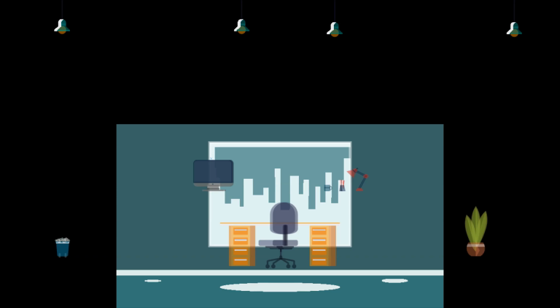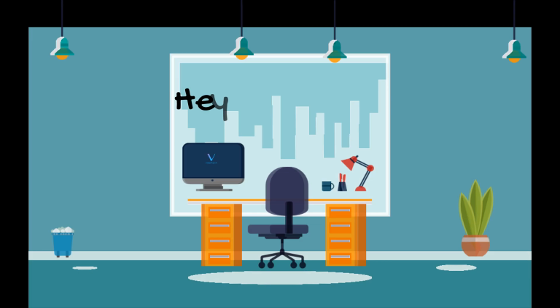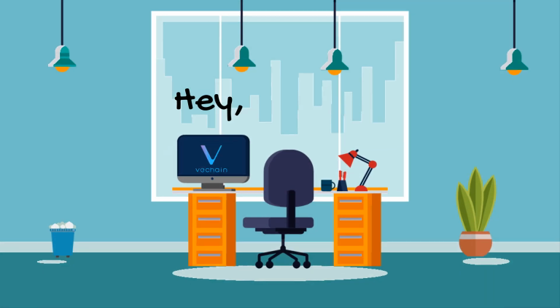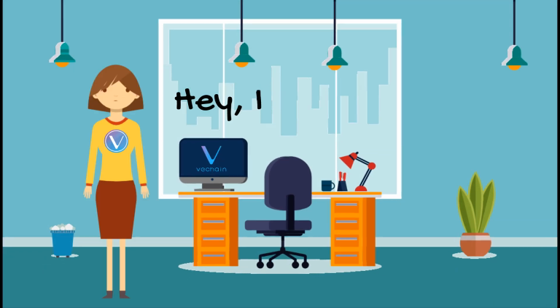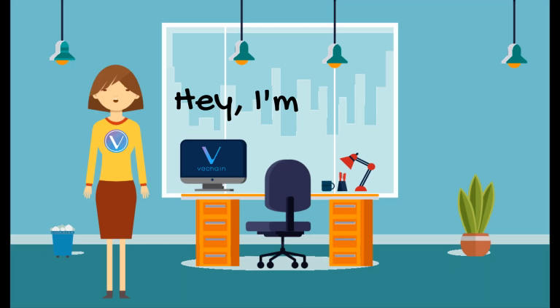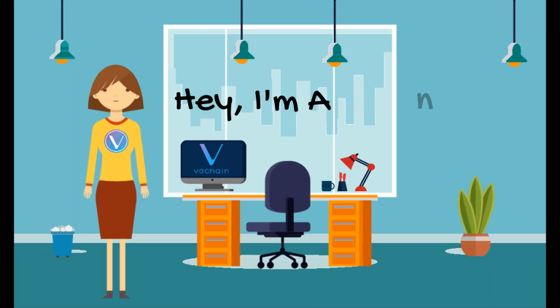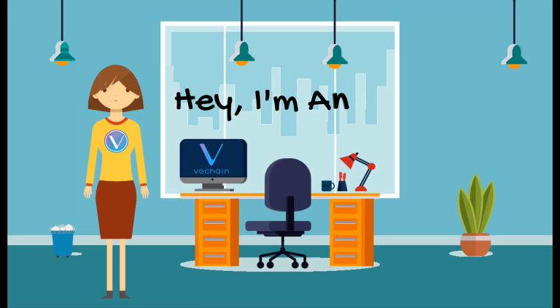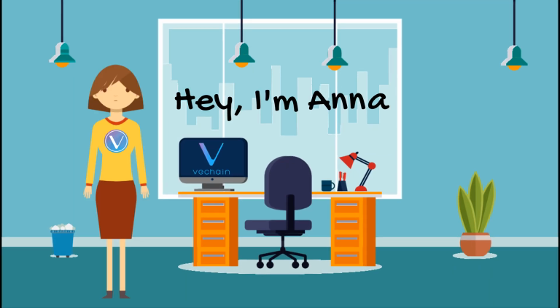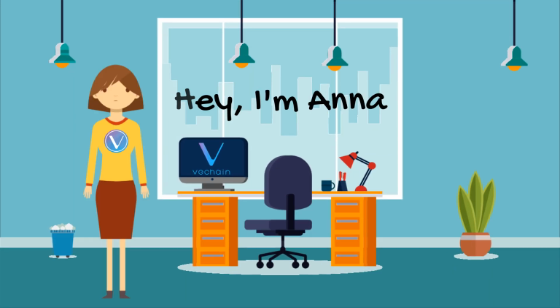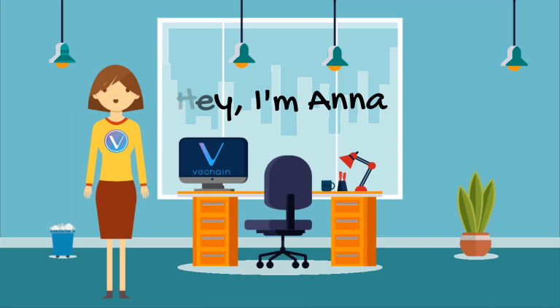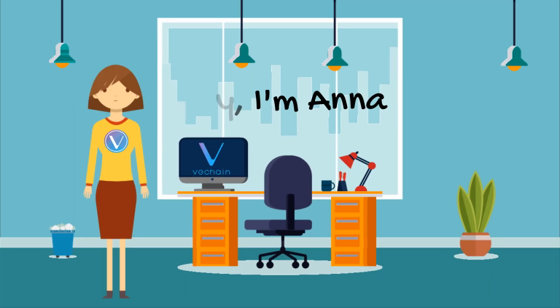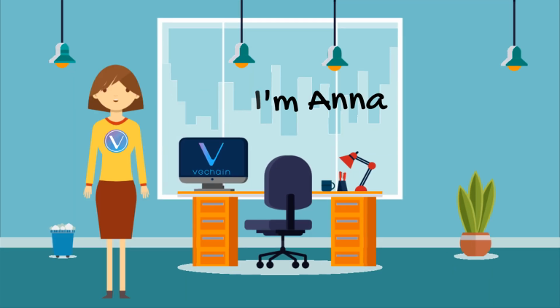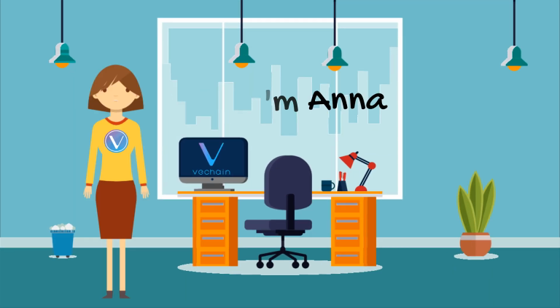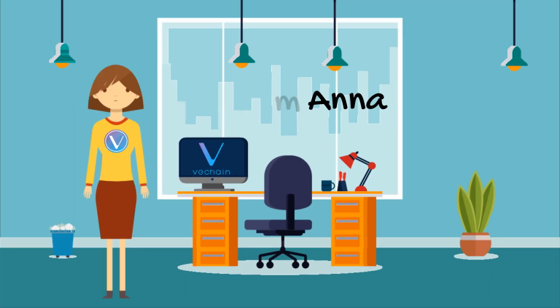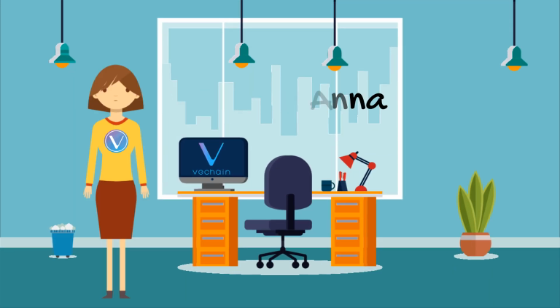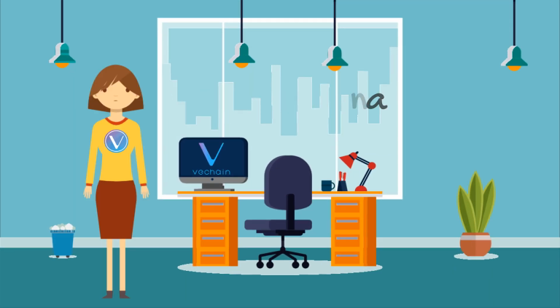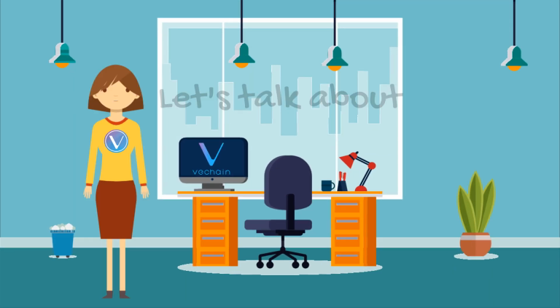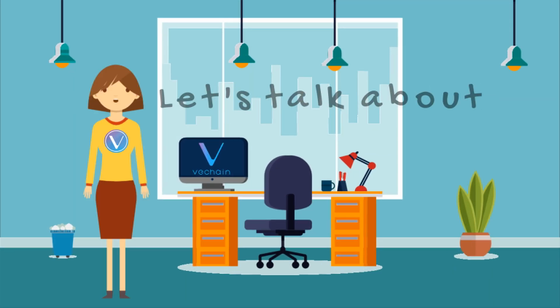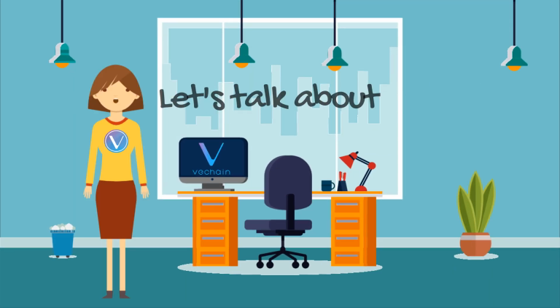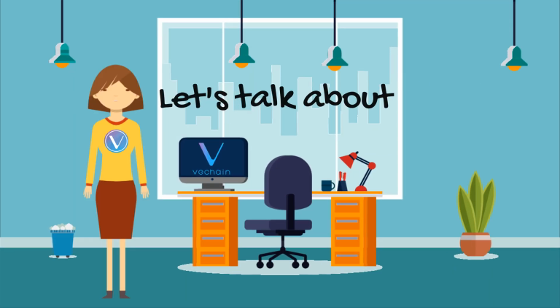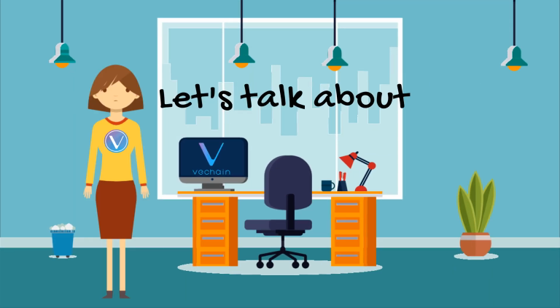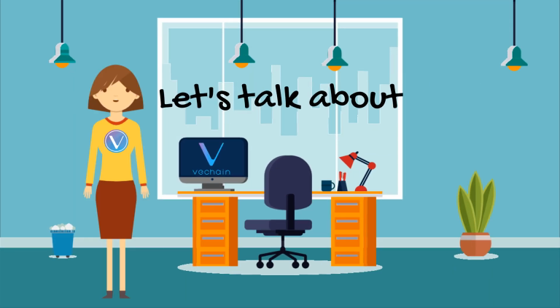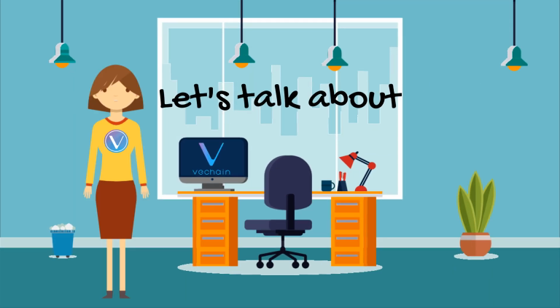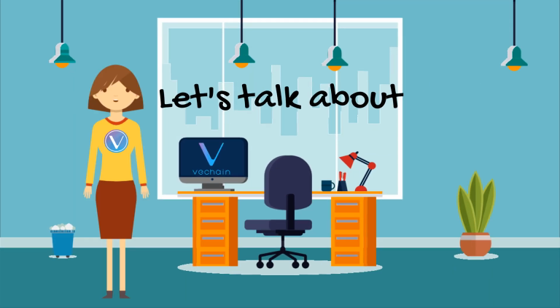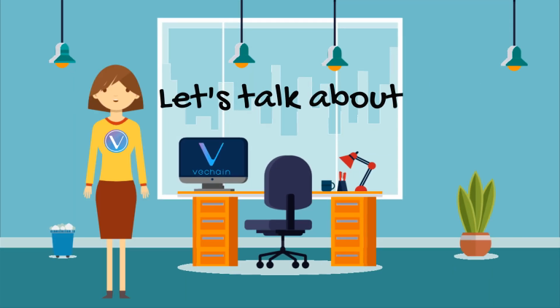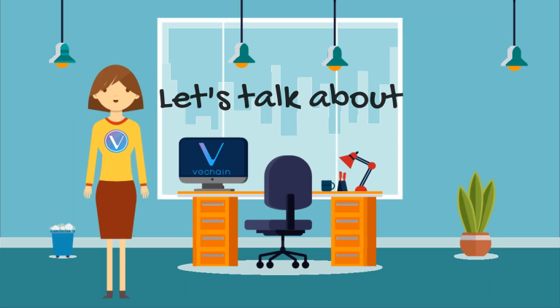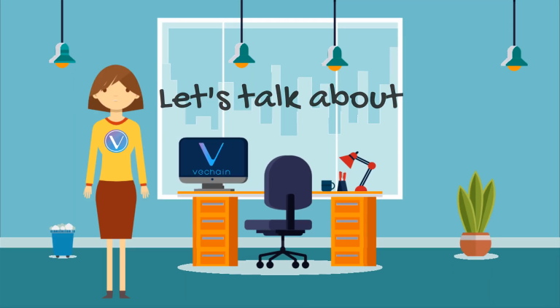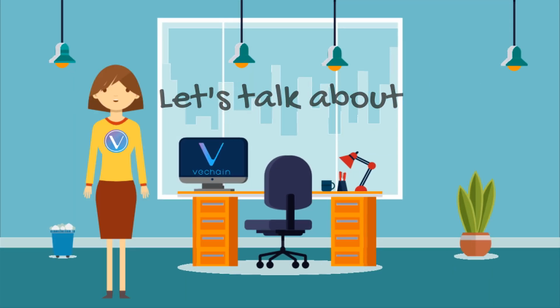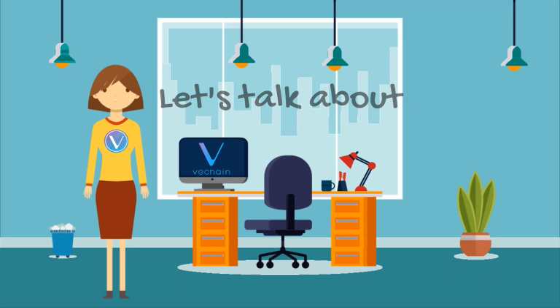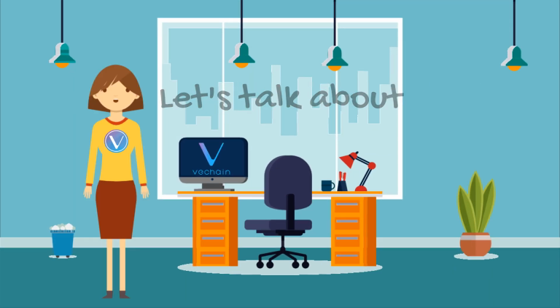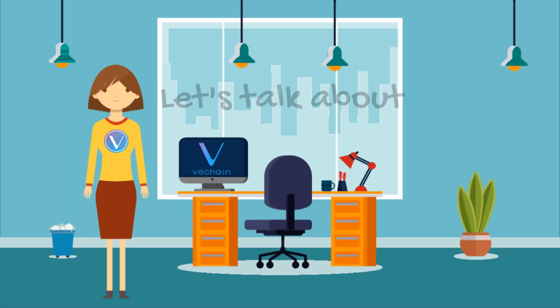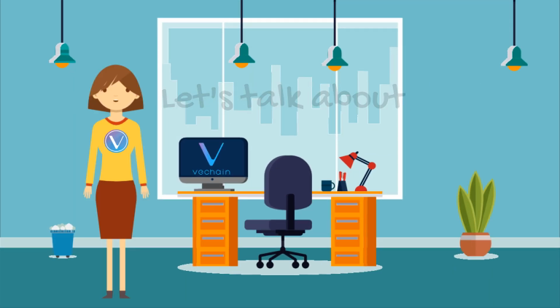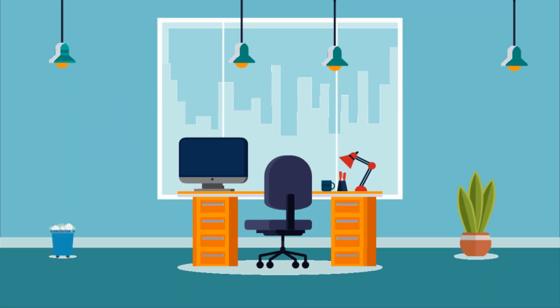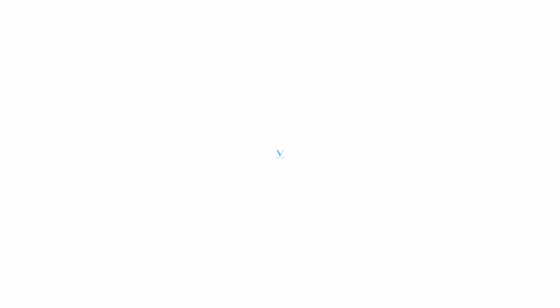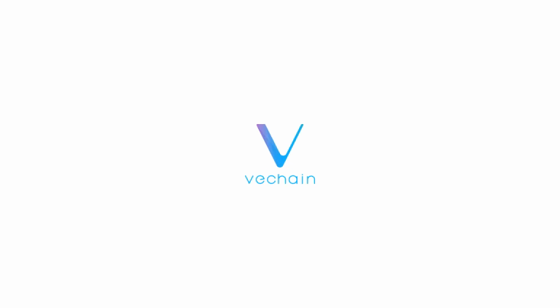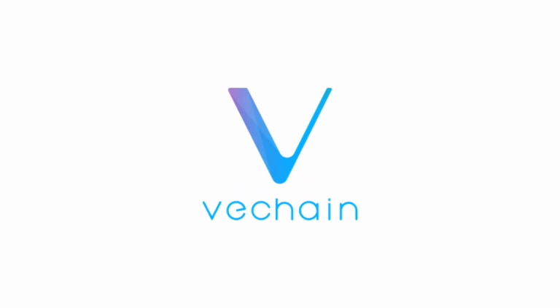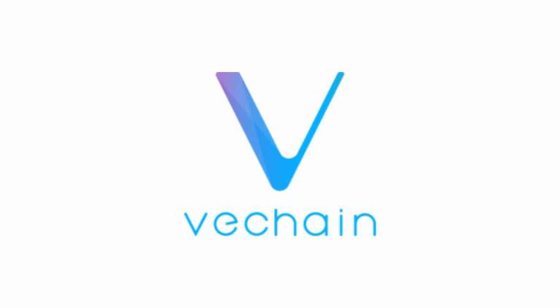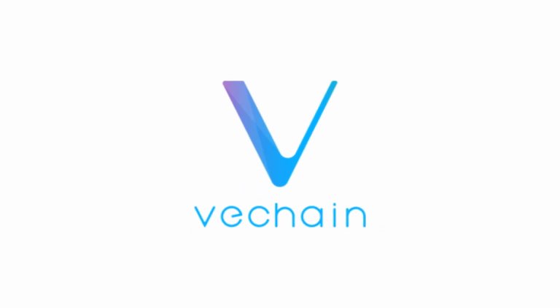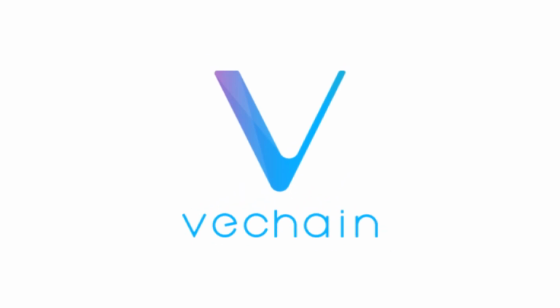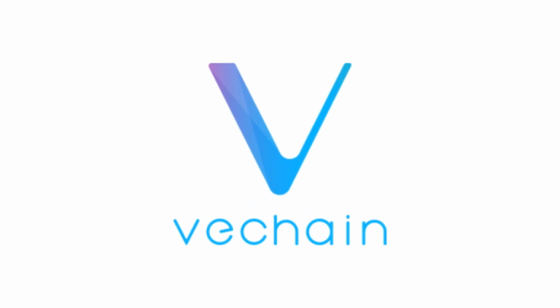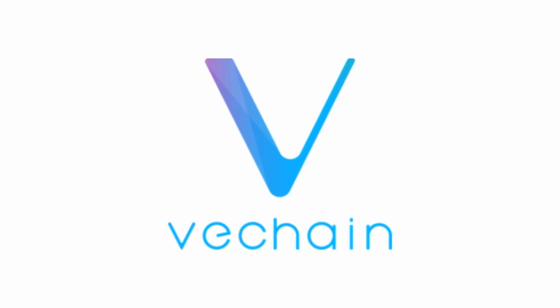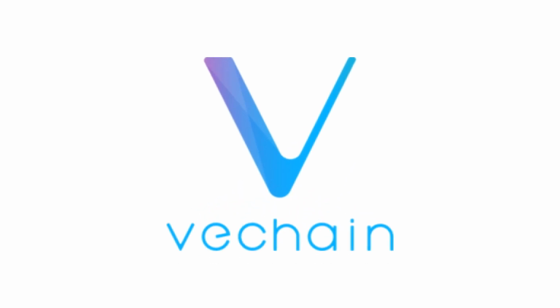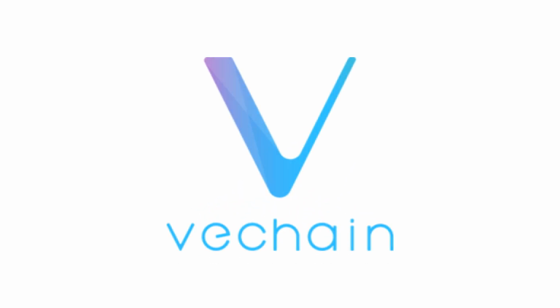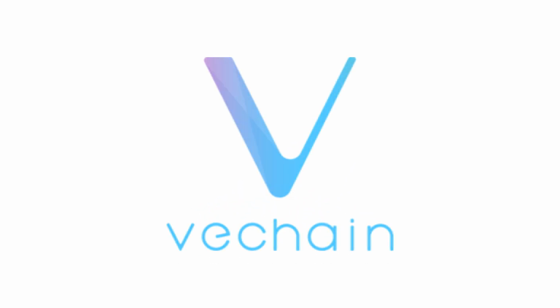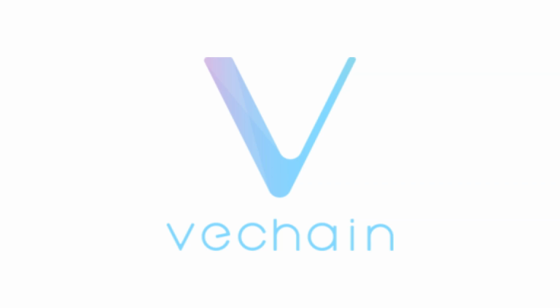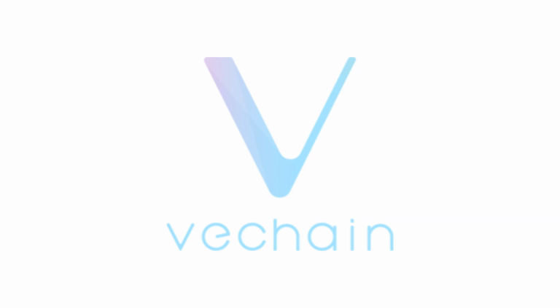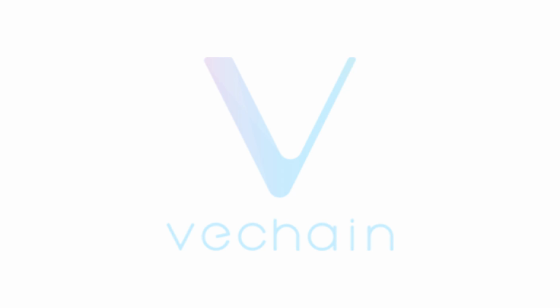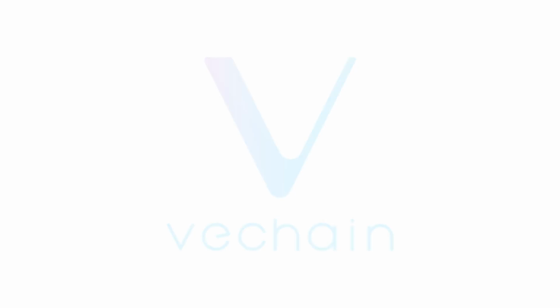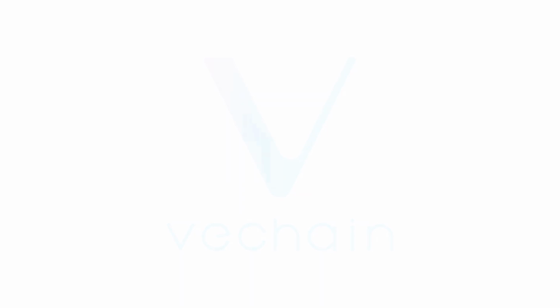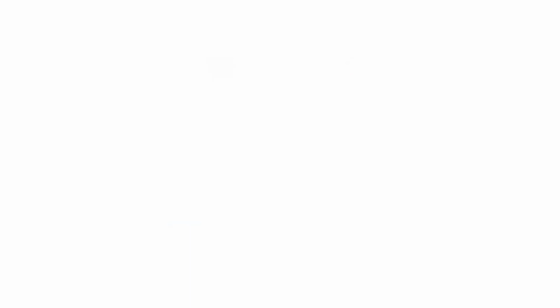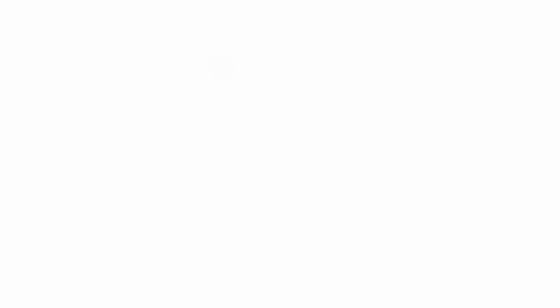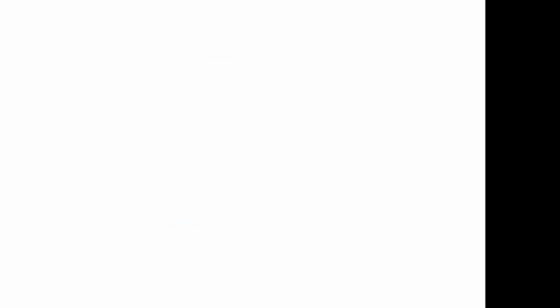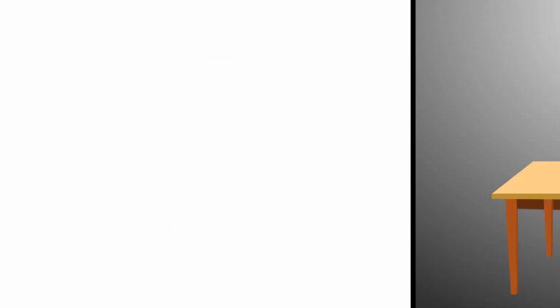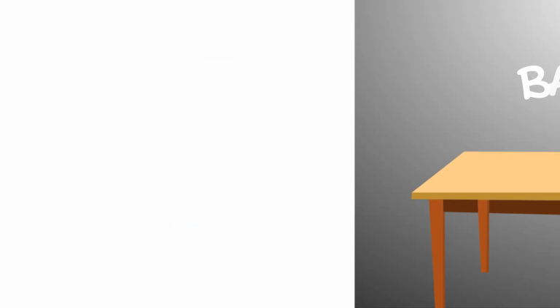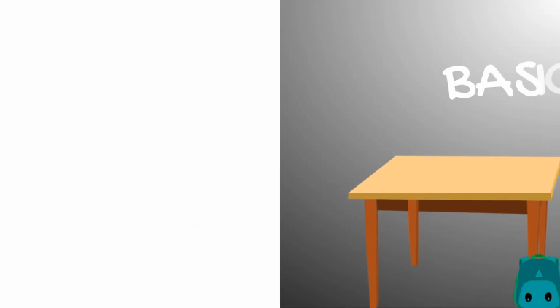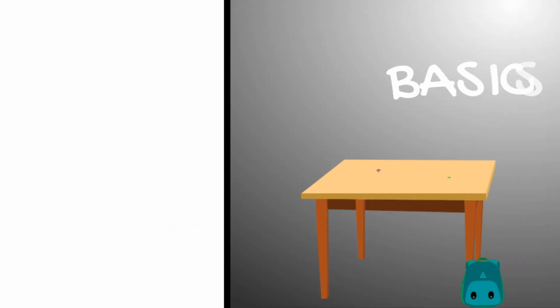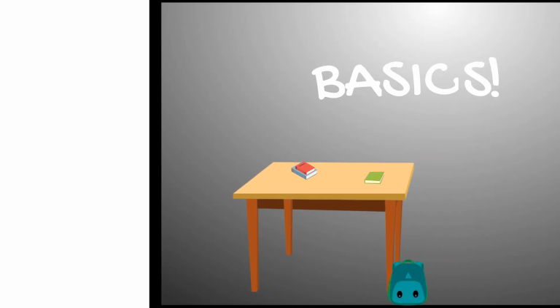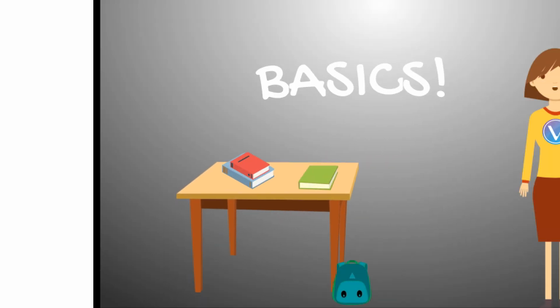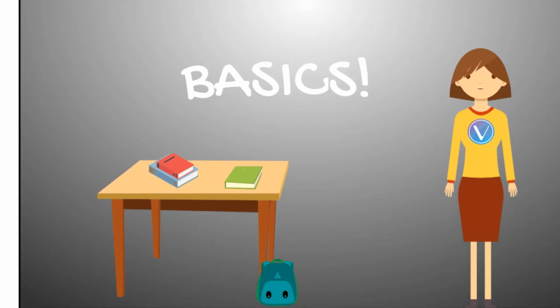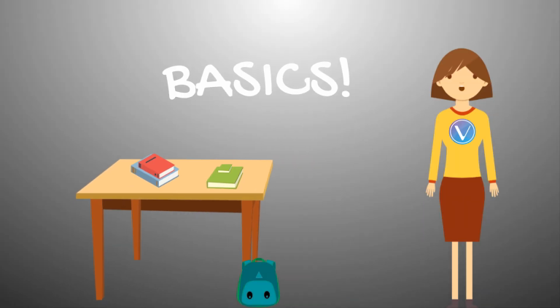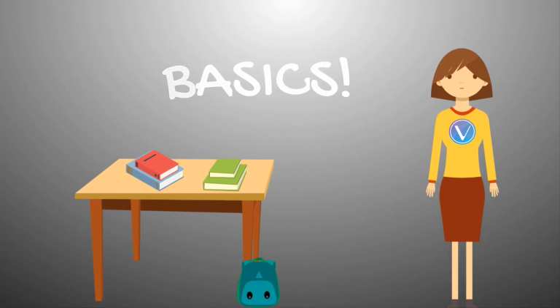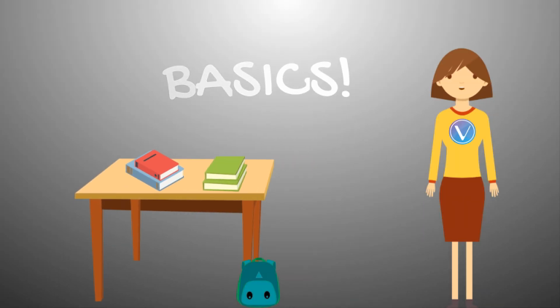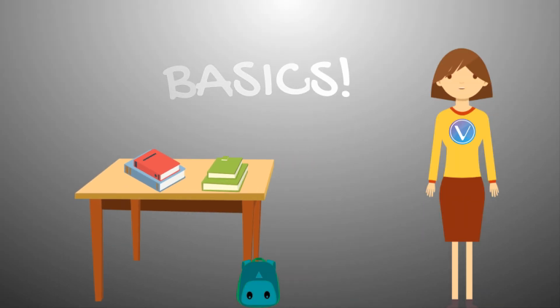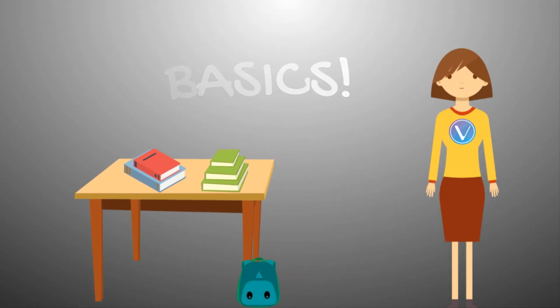Hey, I'm Anna. Today, I'm going to be talking about how VeChain will change our future. But first, let's talk basics.